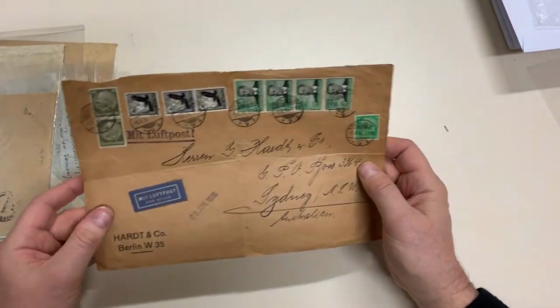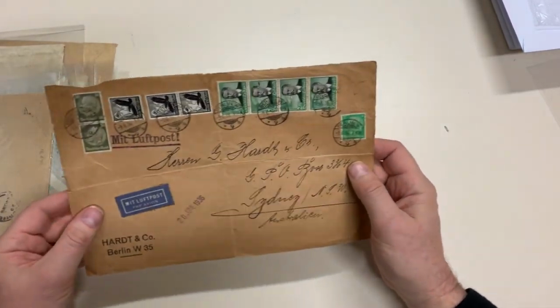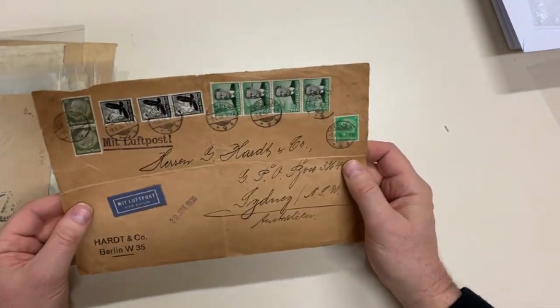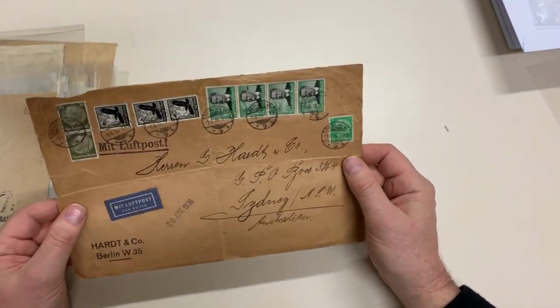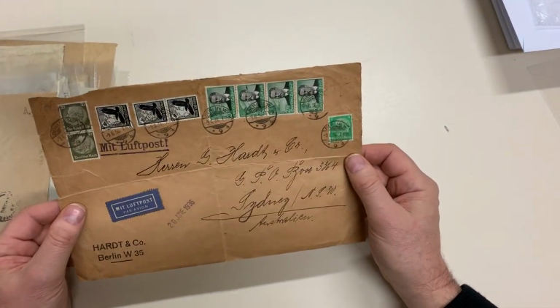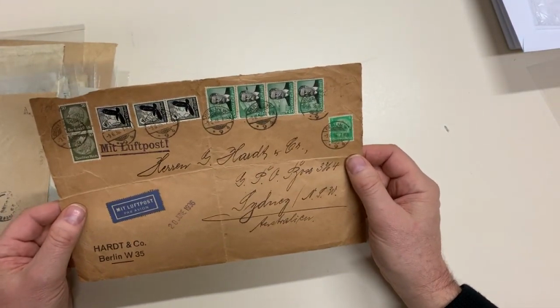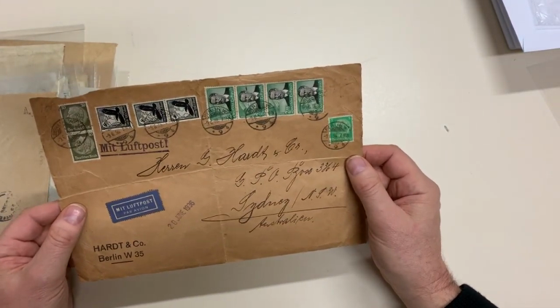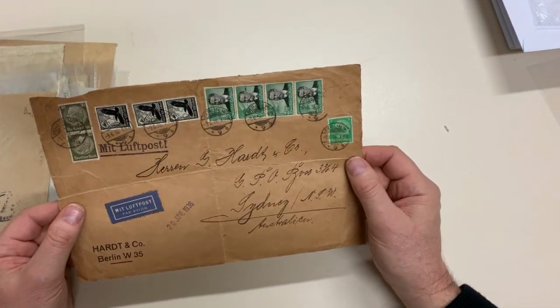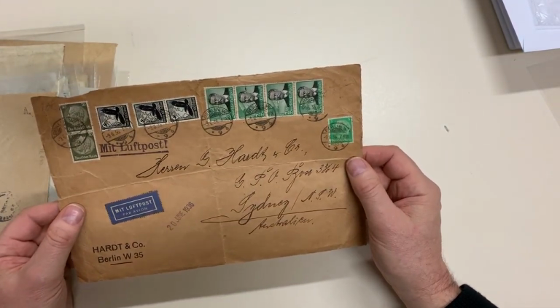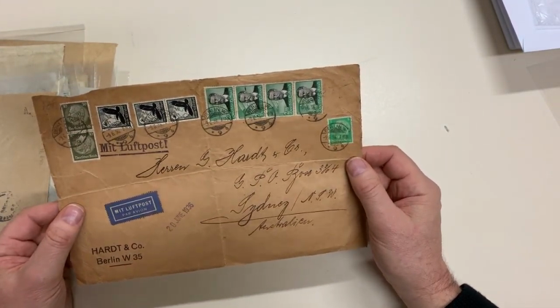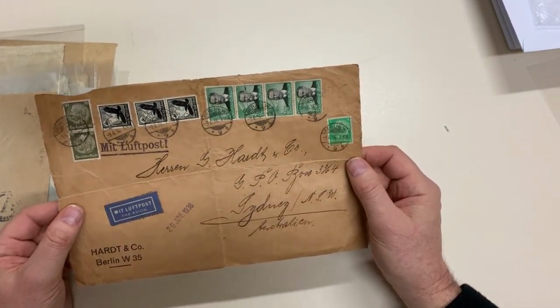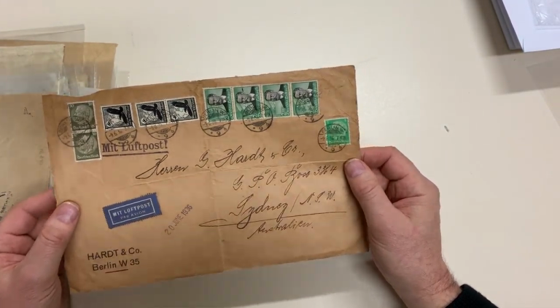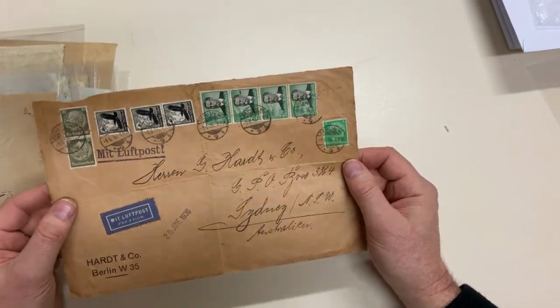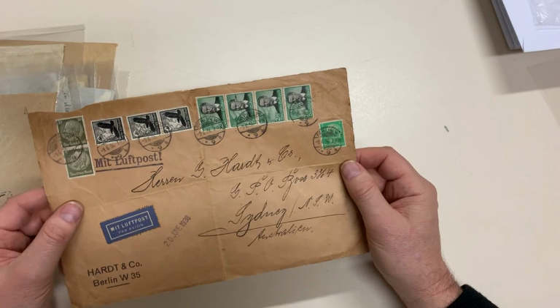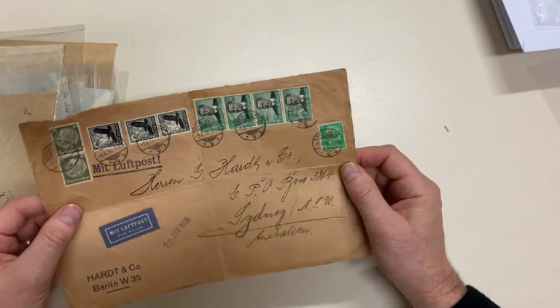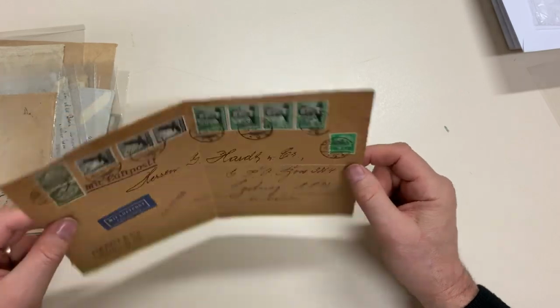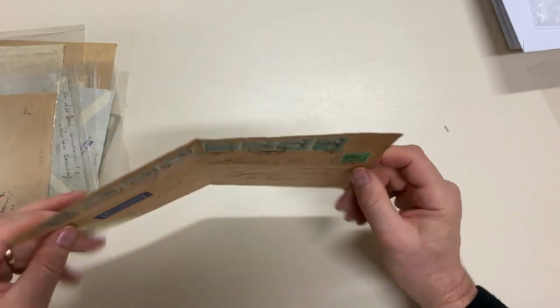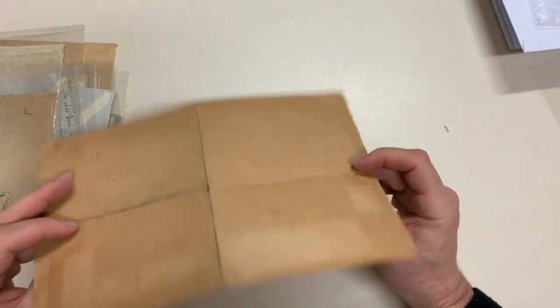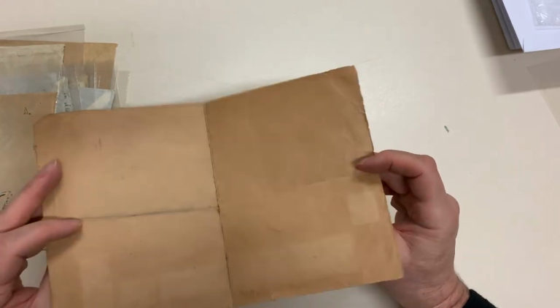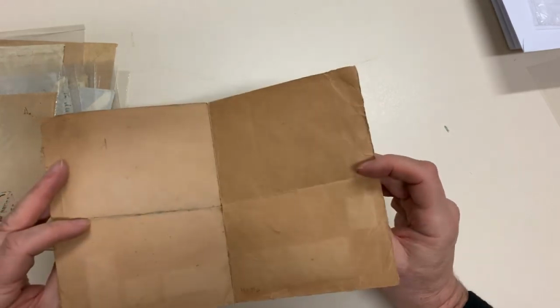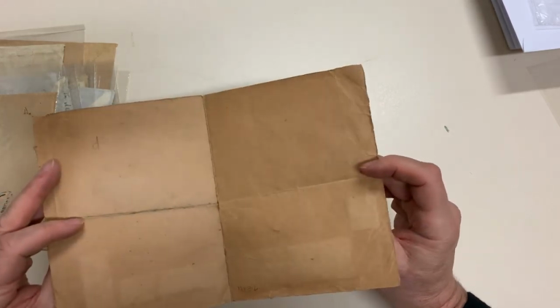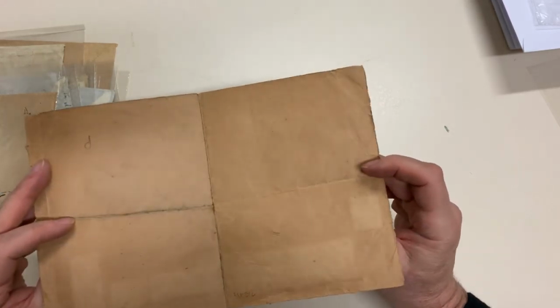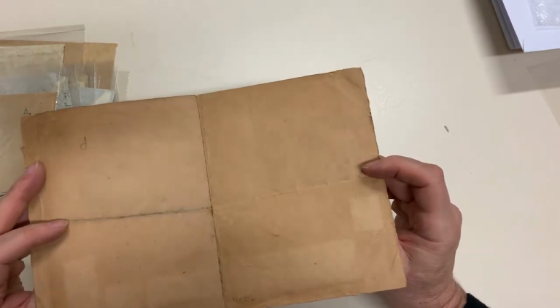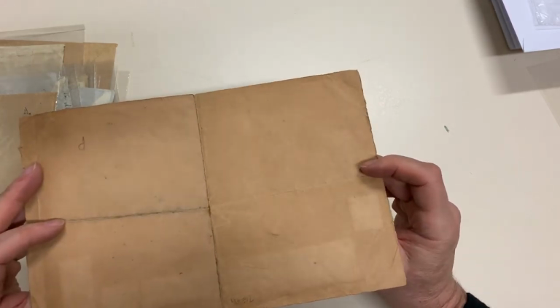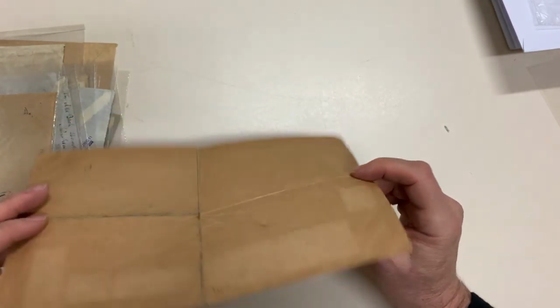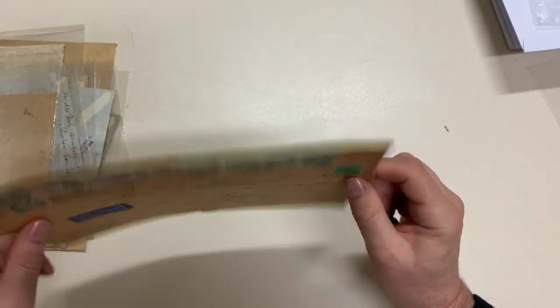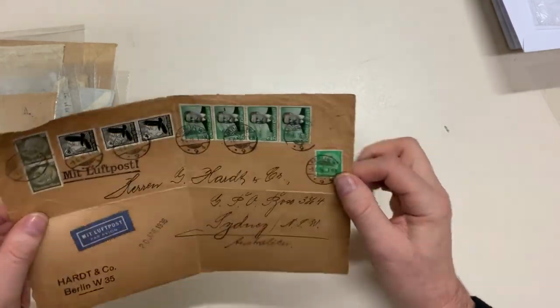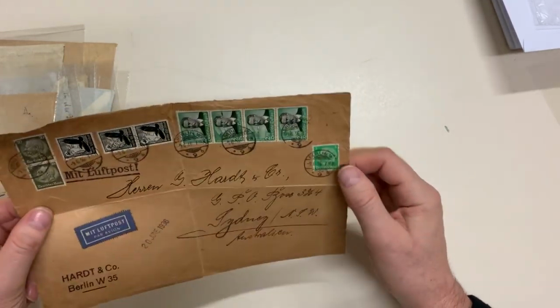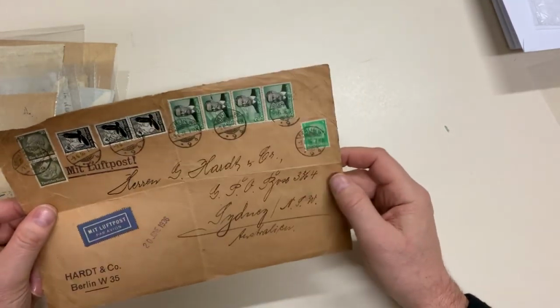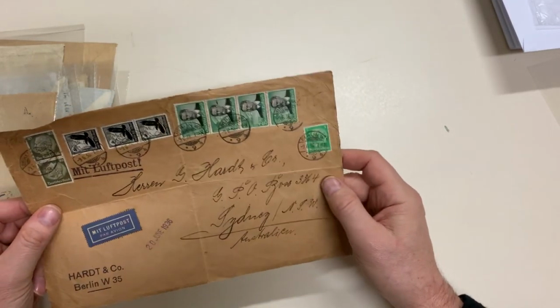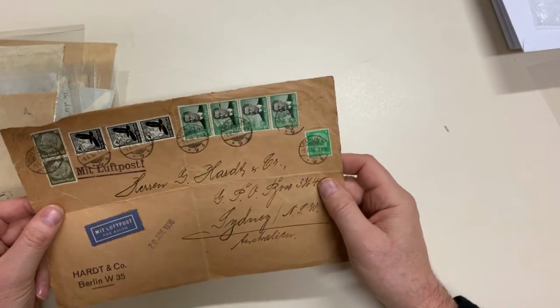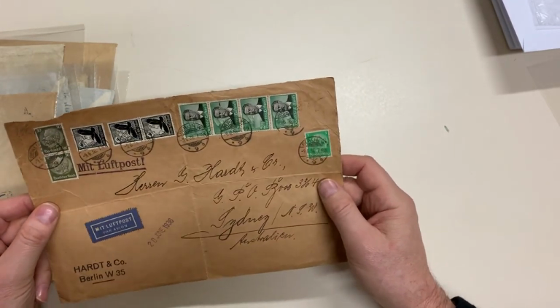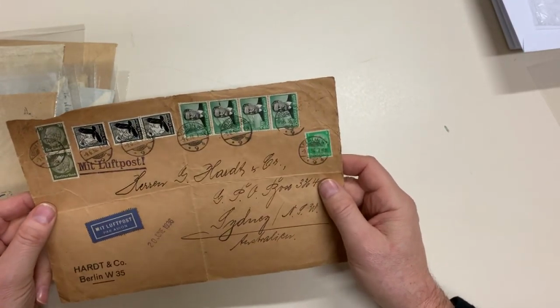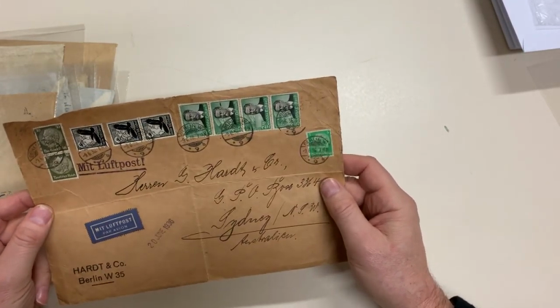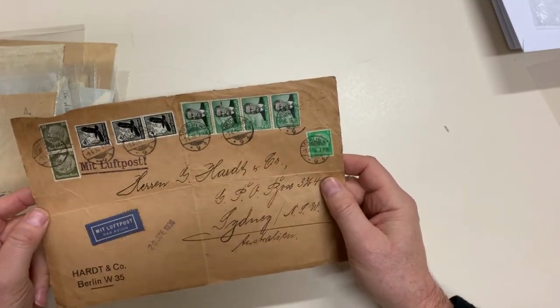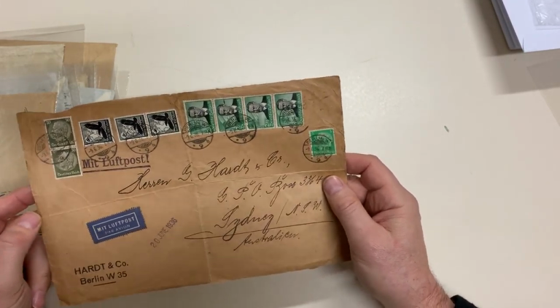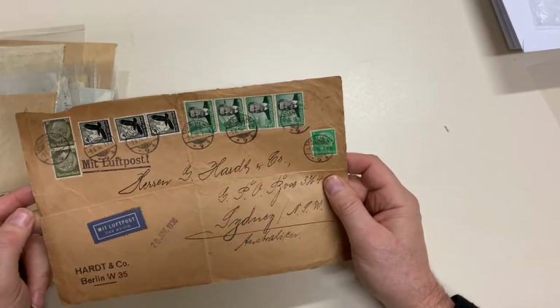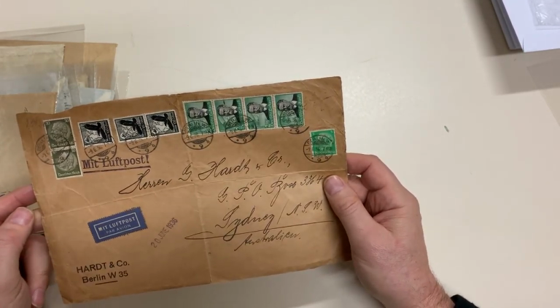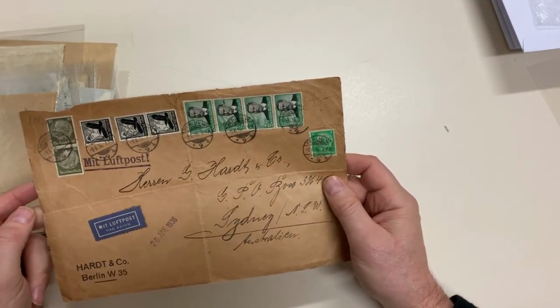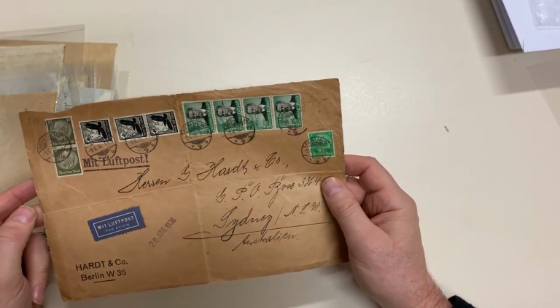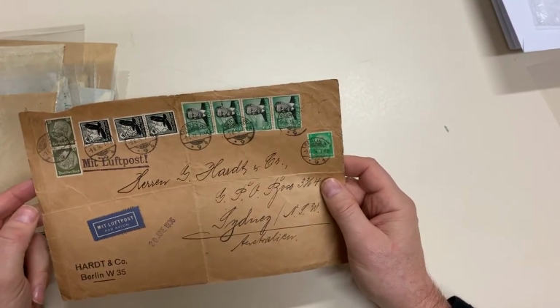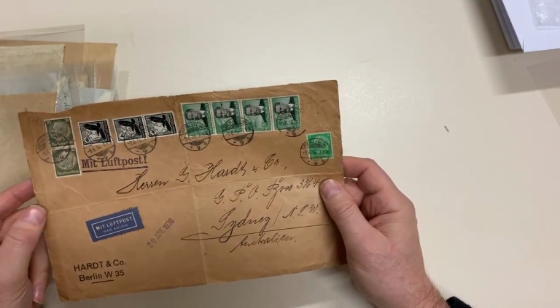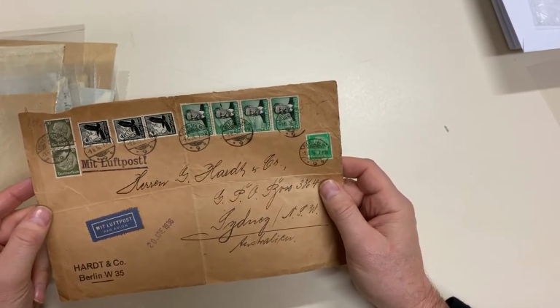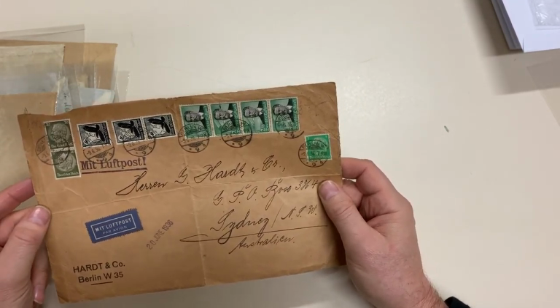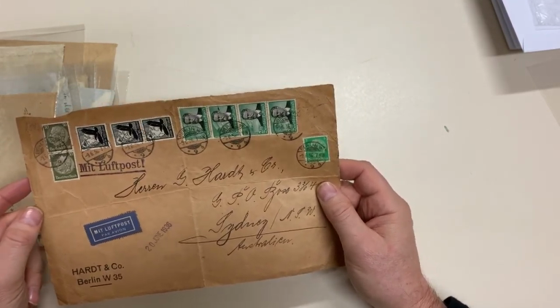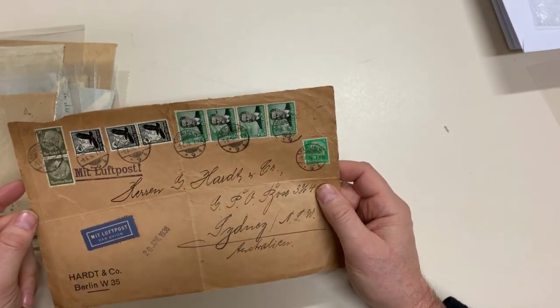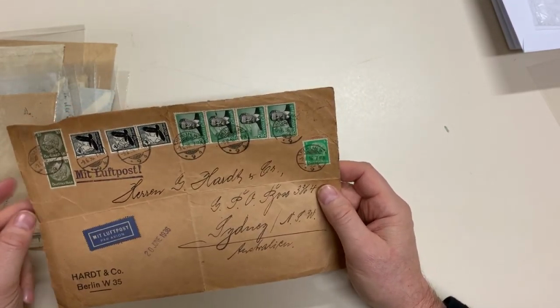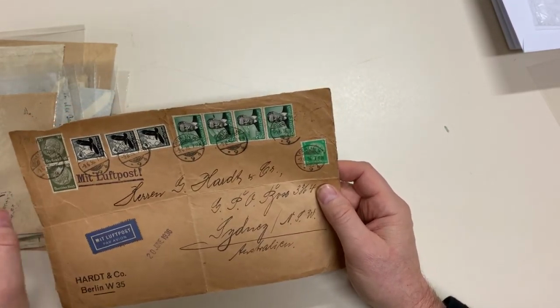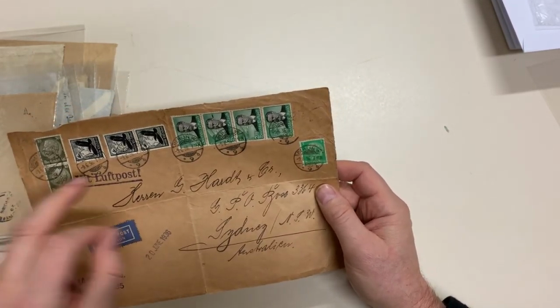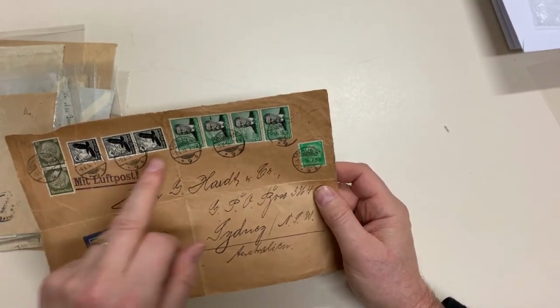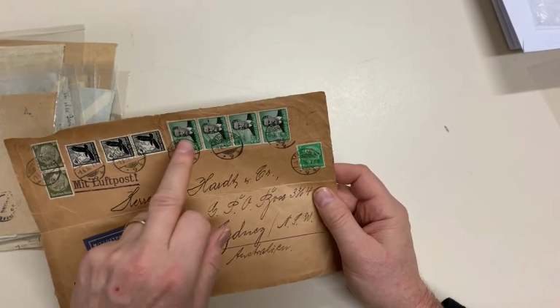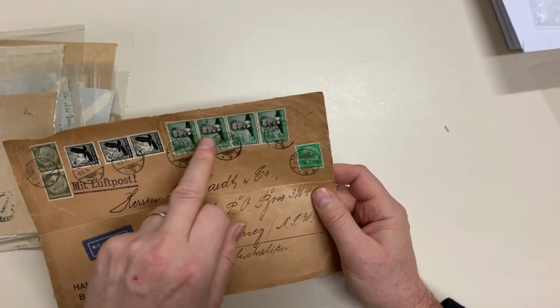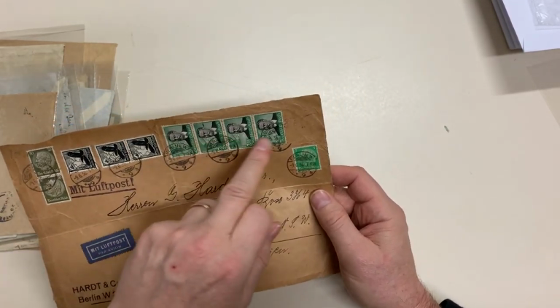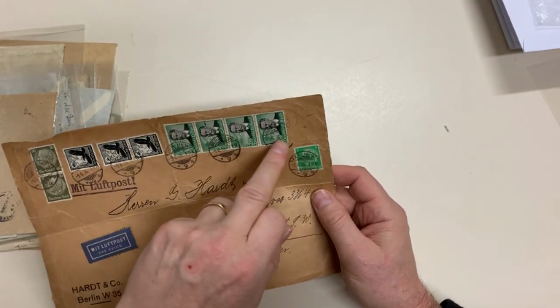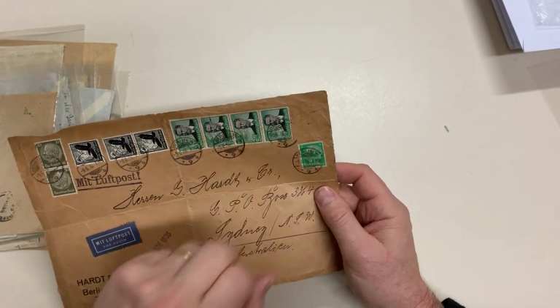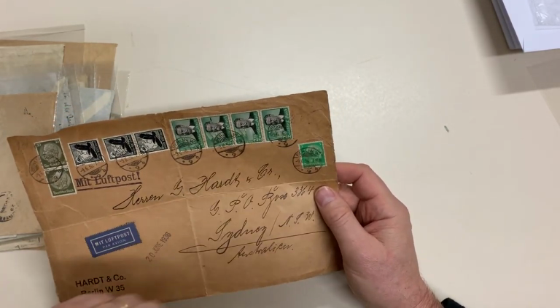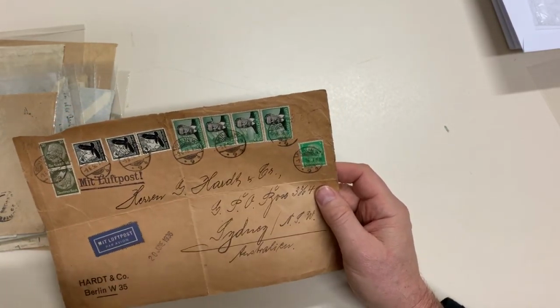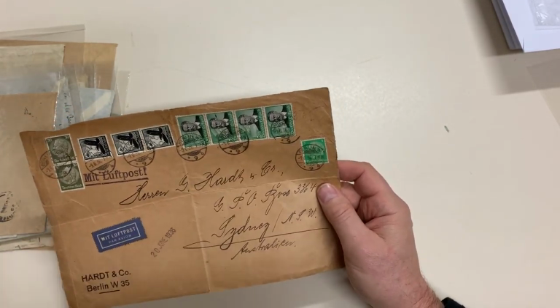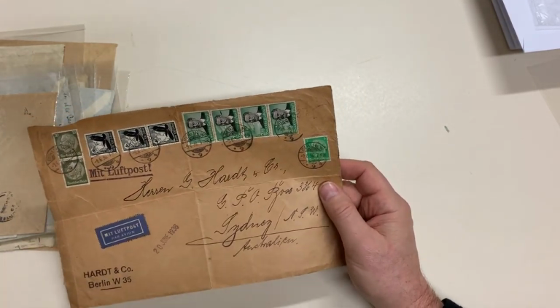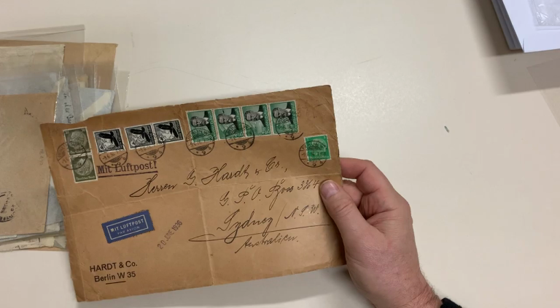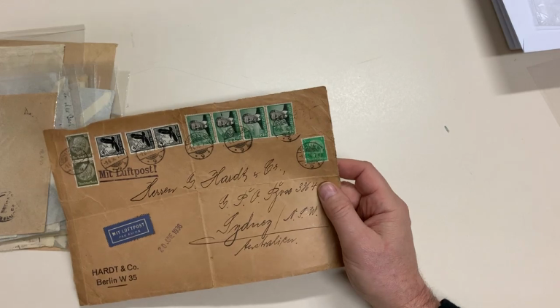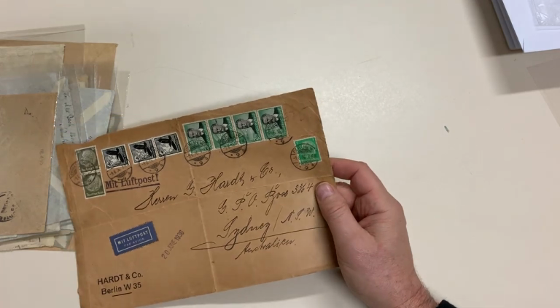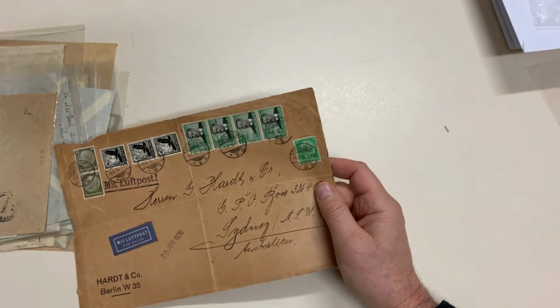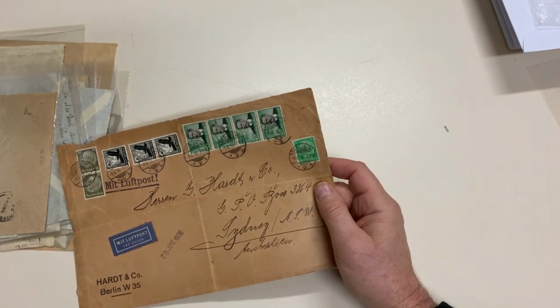And a rather attractive large front. Strip of four of the two marks.